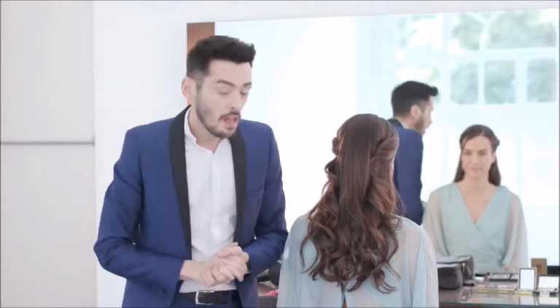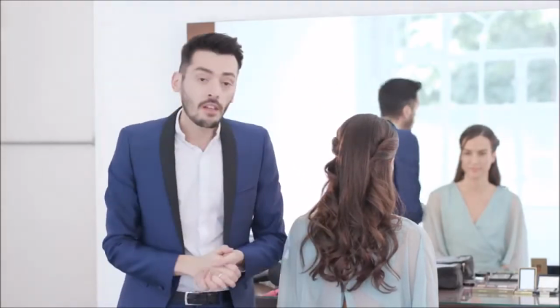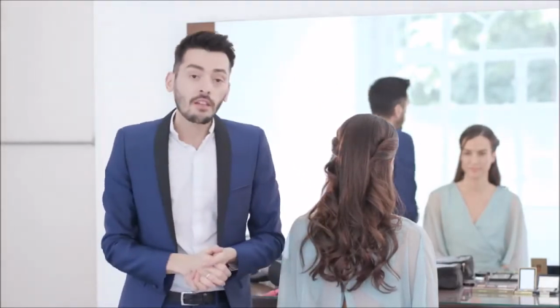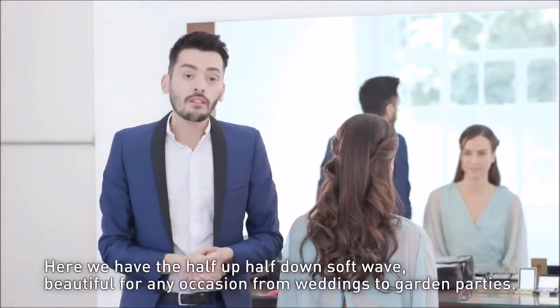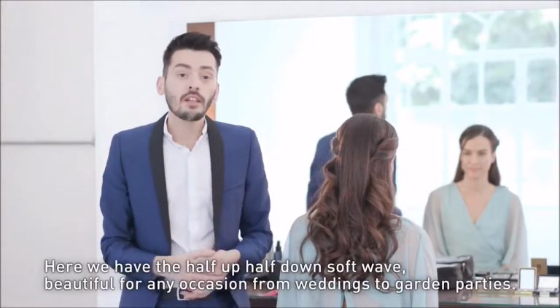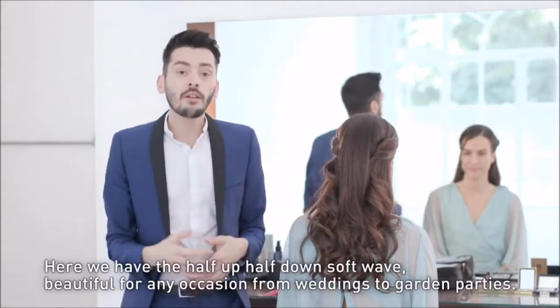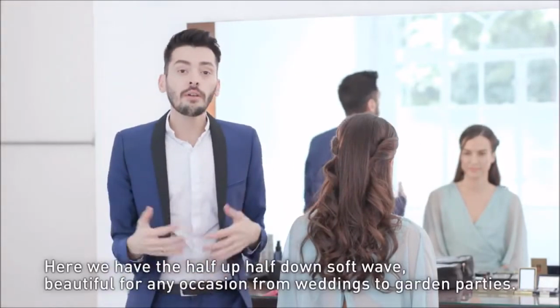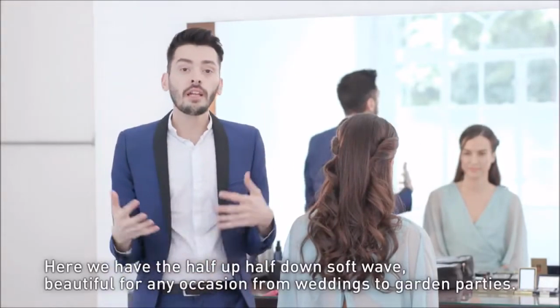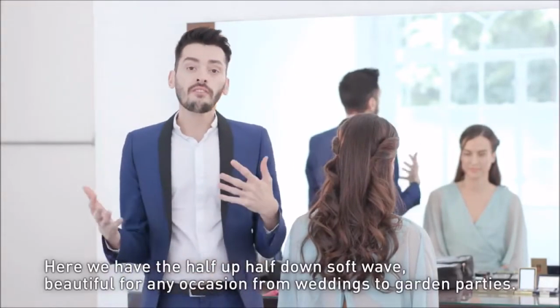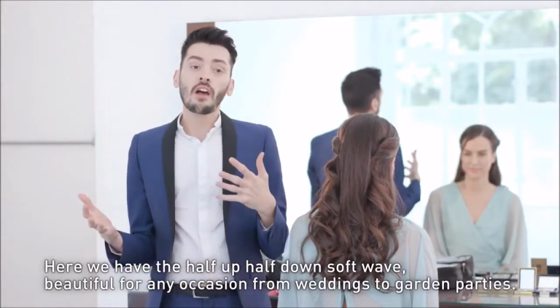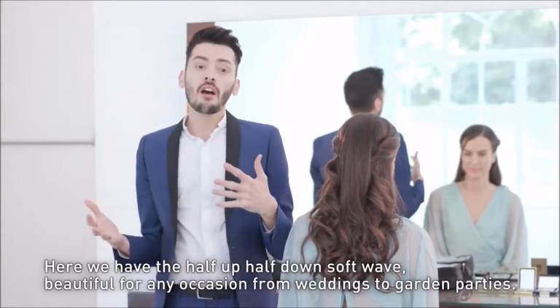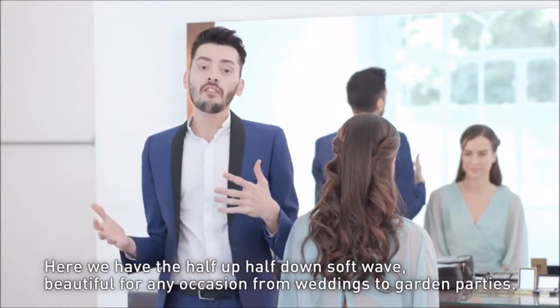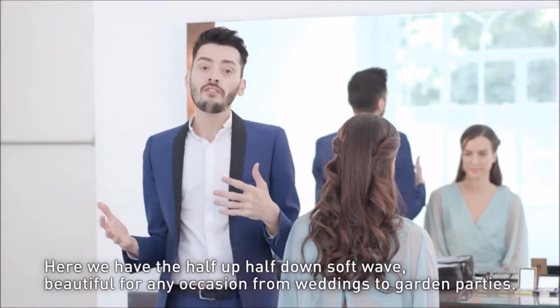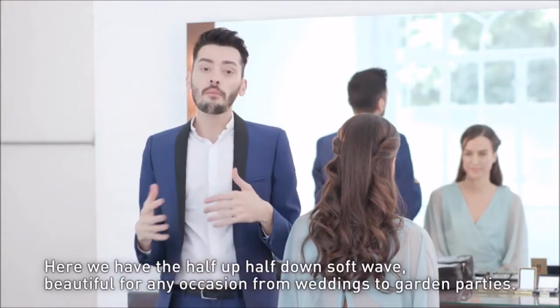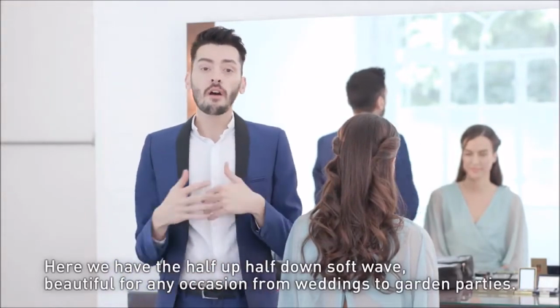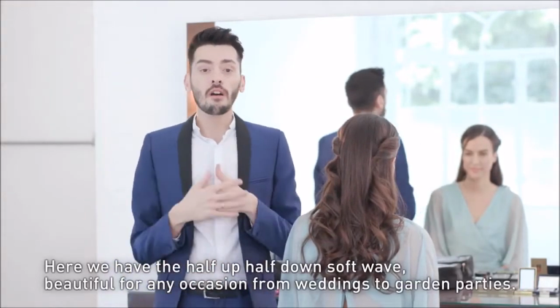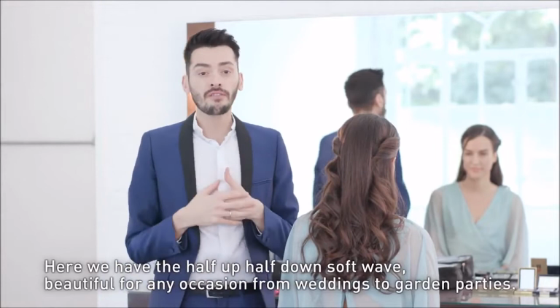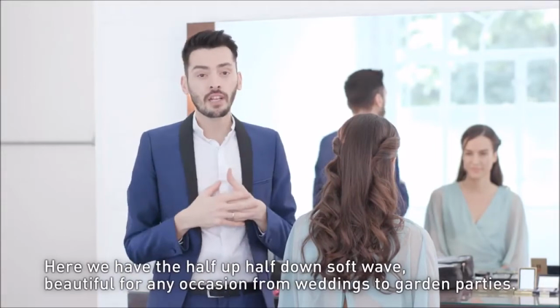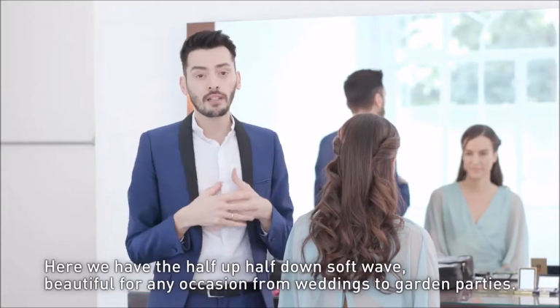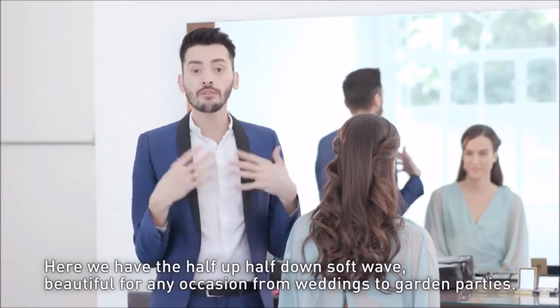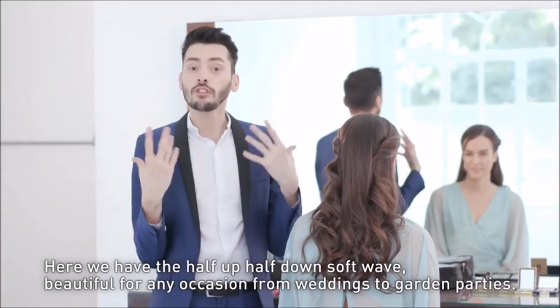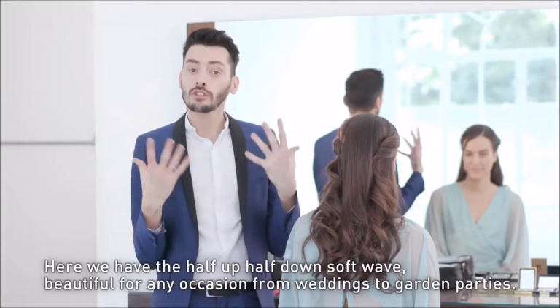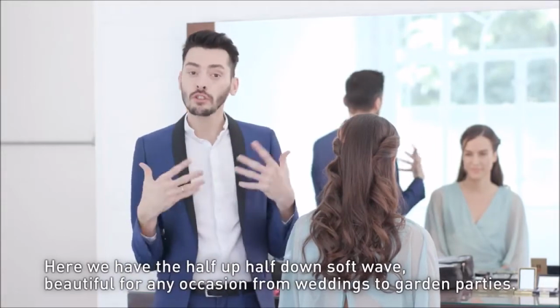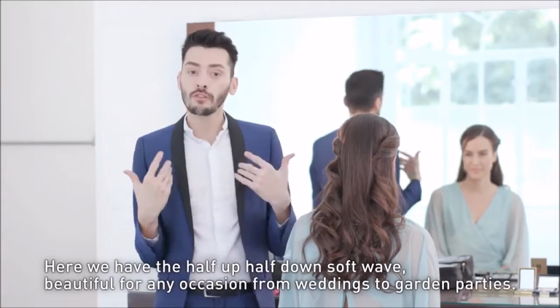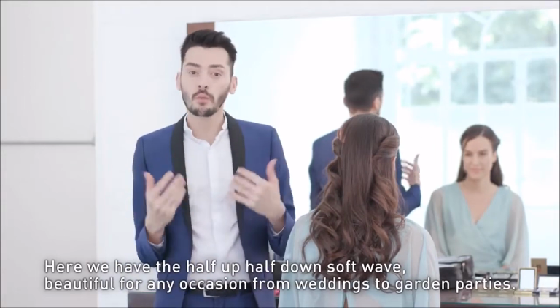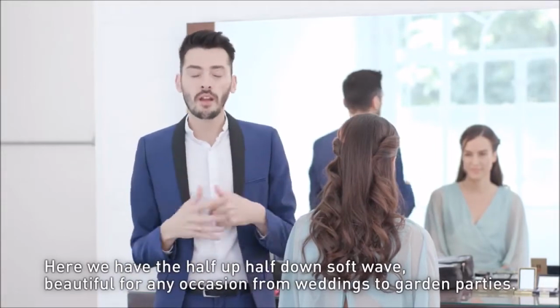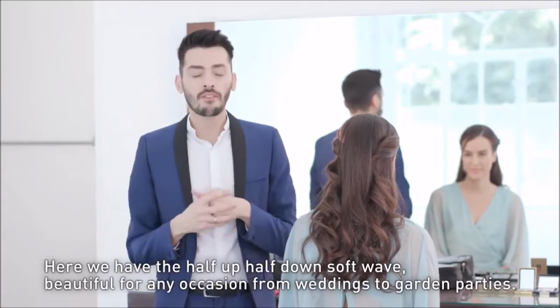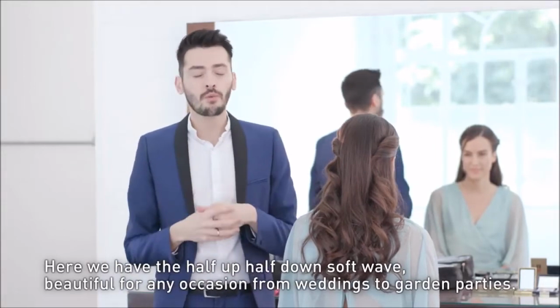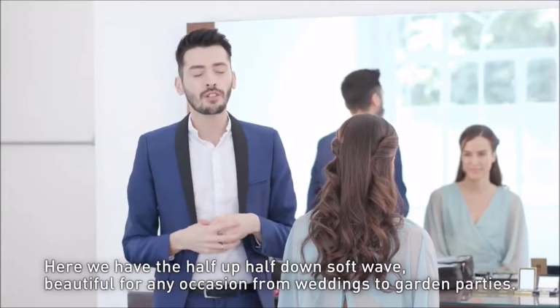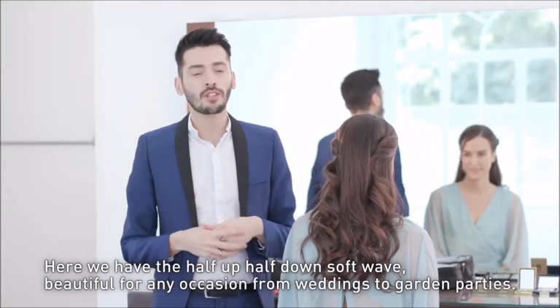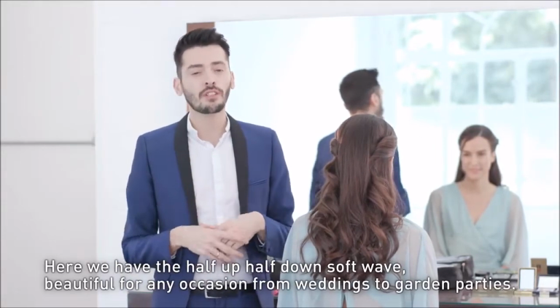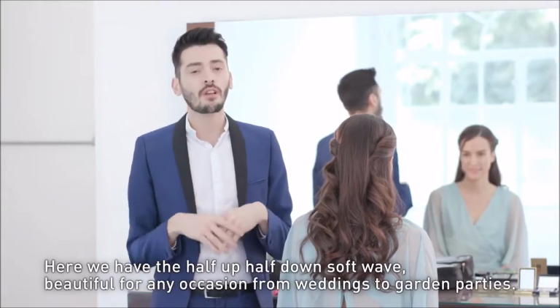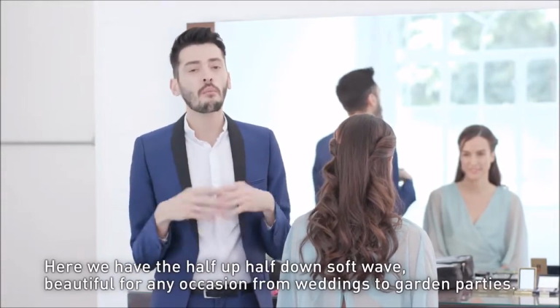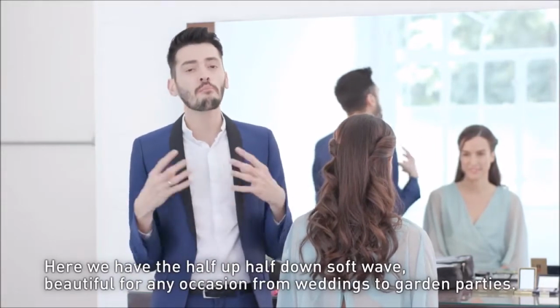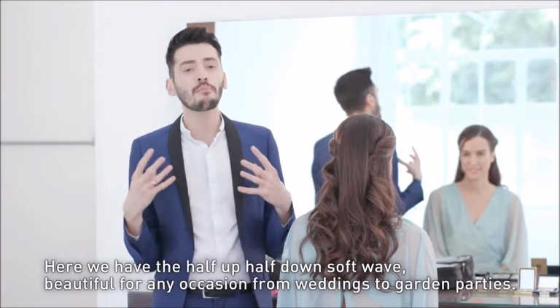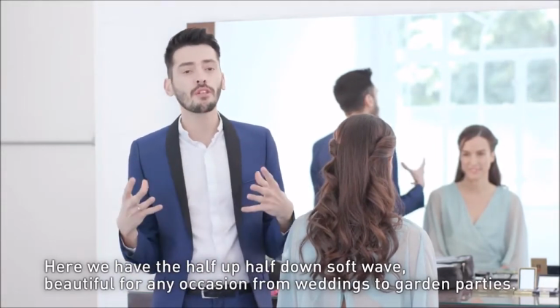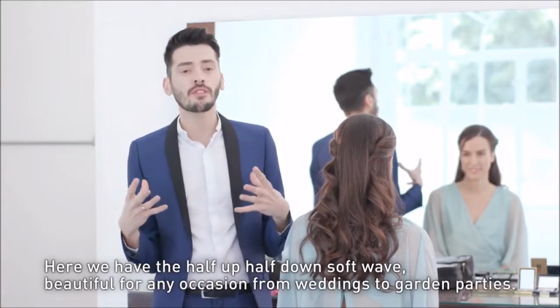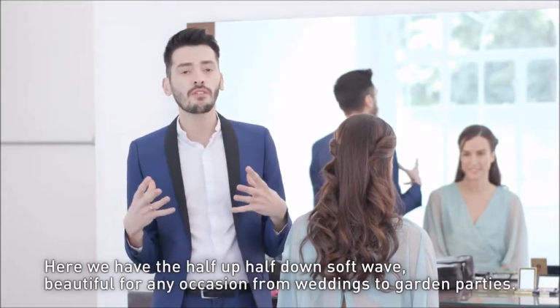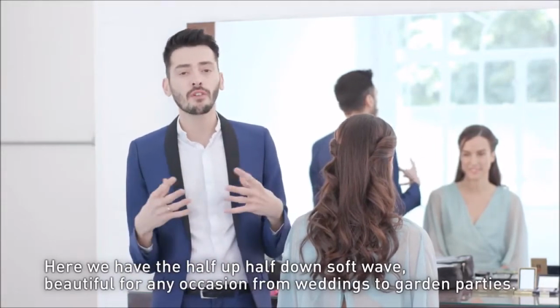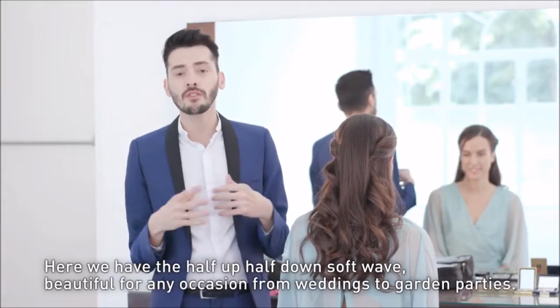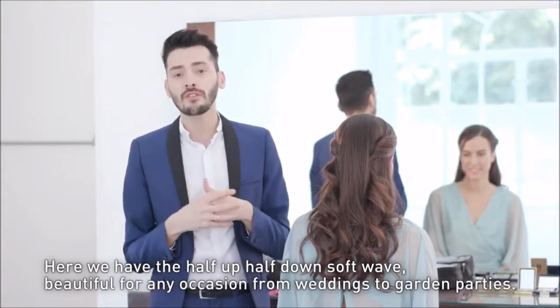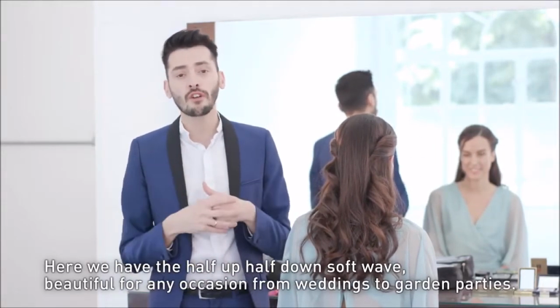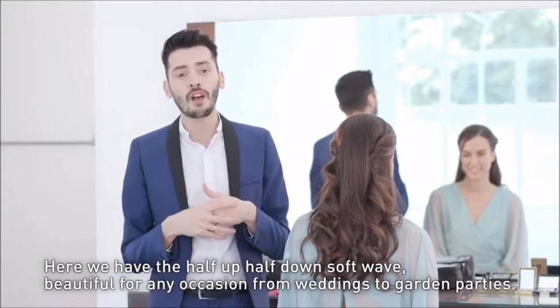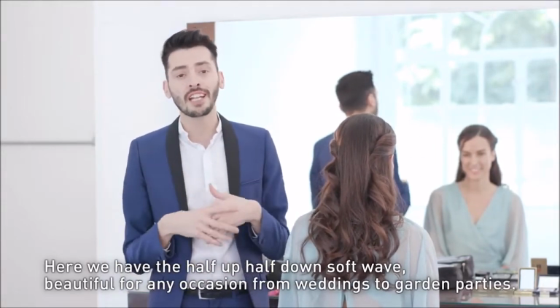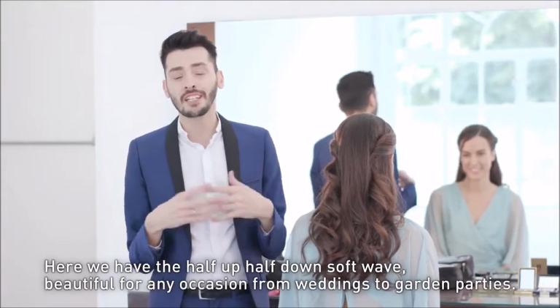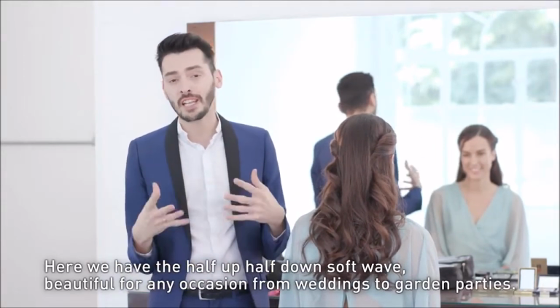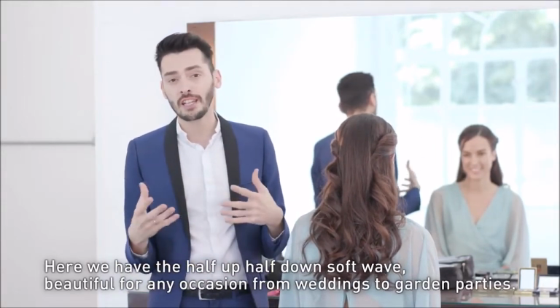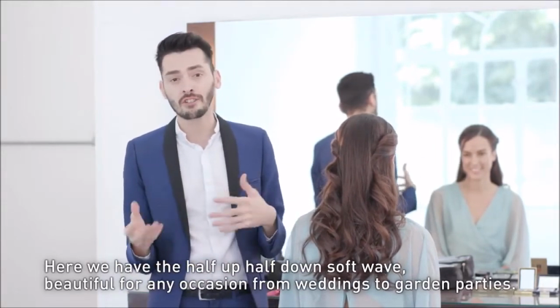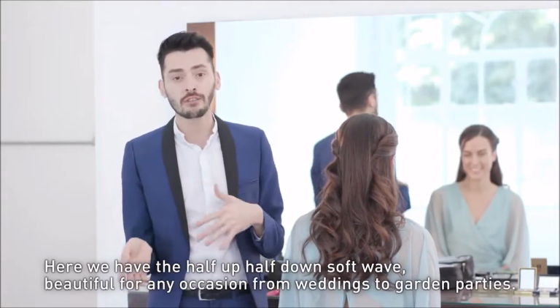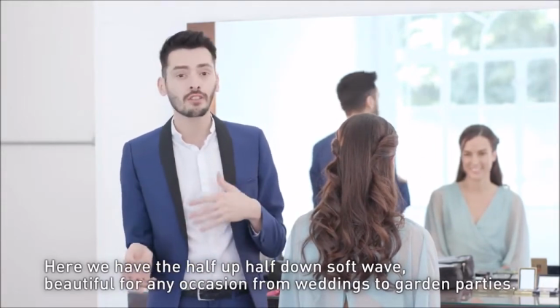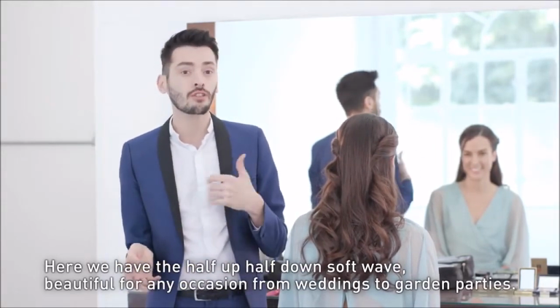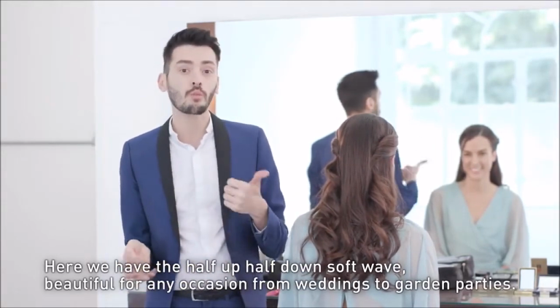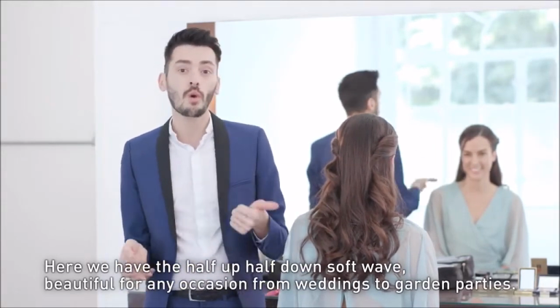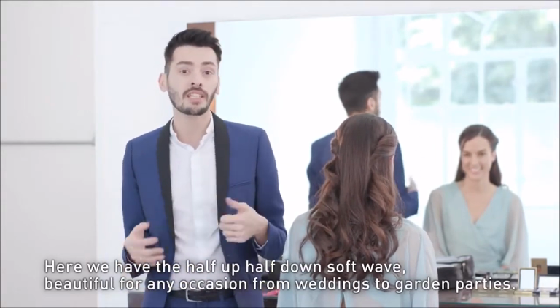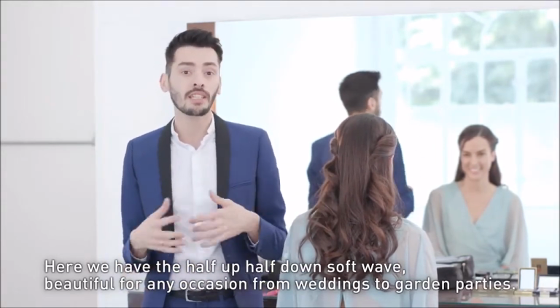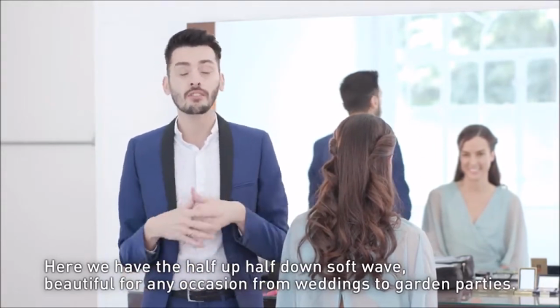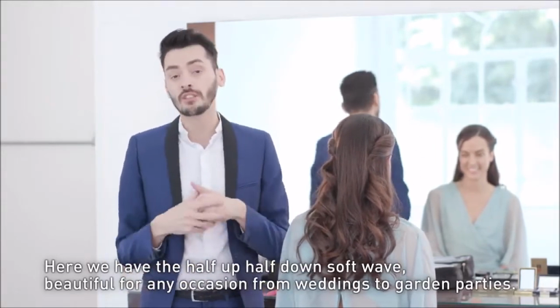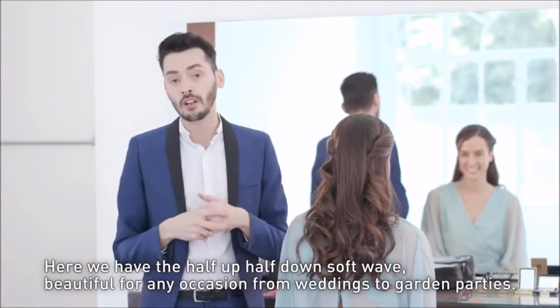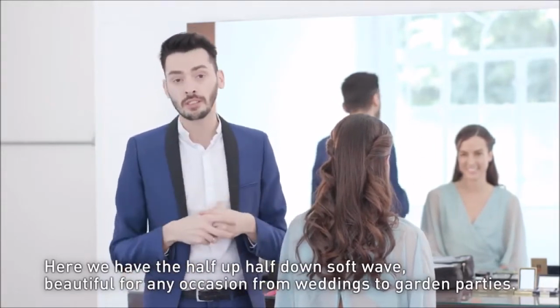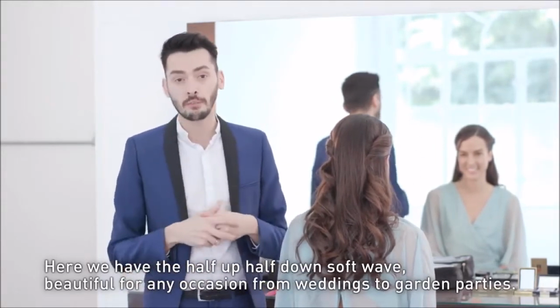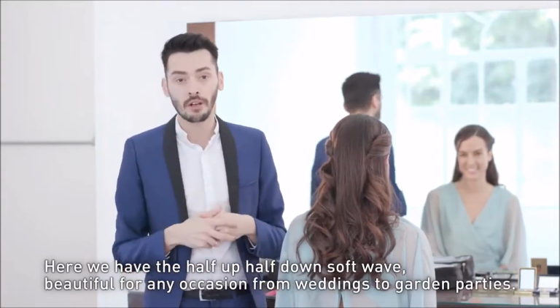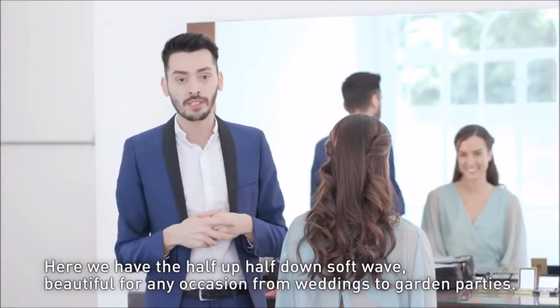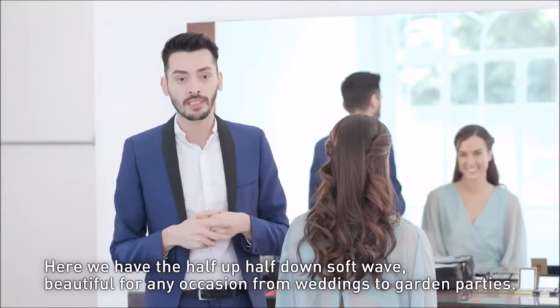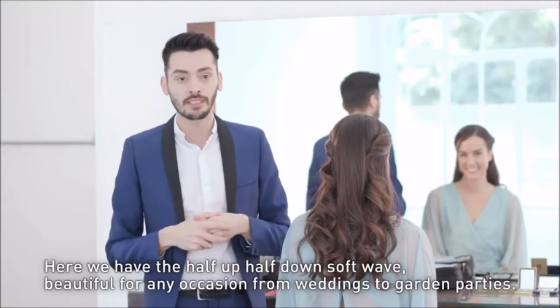So here we have the half-up half-down soft wave, which is beautiful for any occasion such as weddings or garden parties.